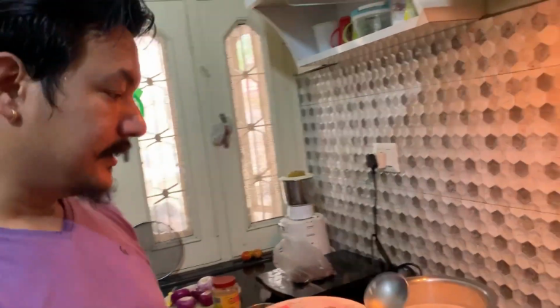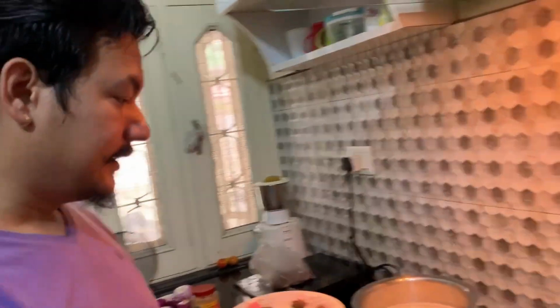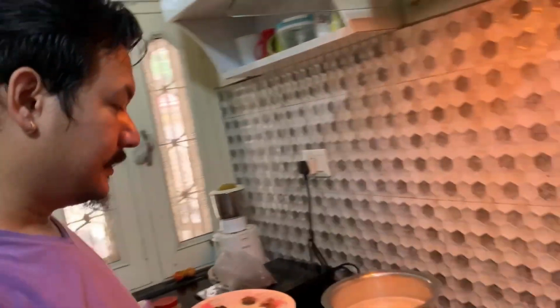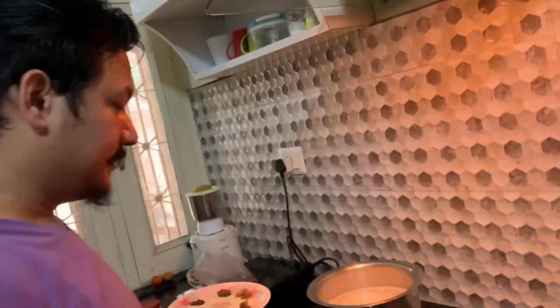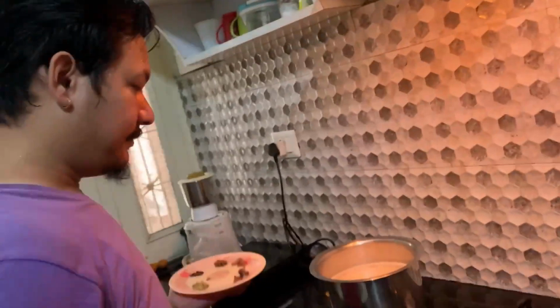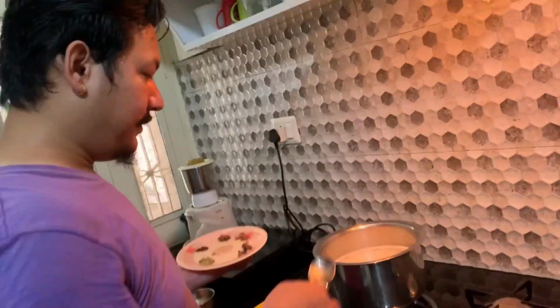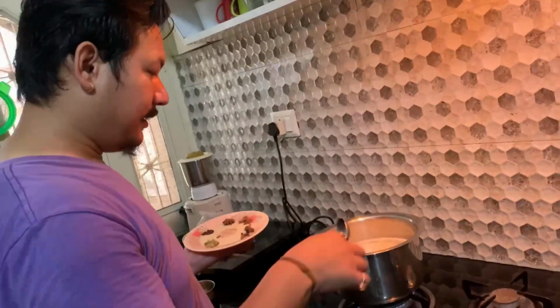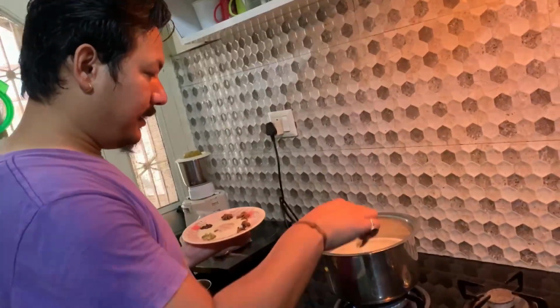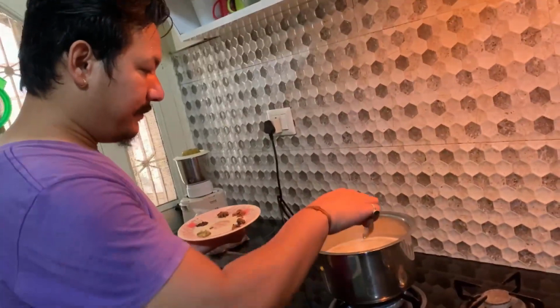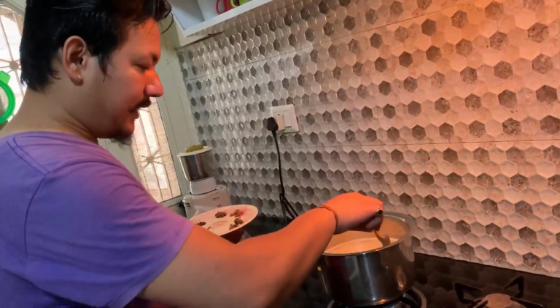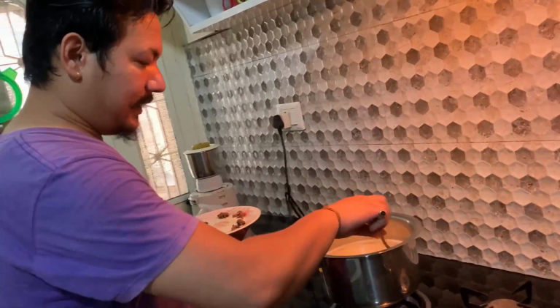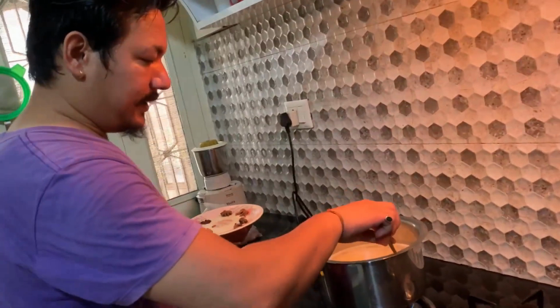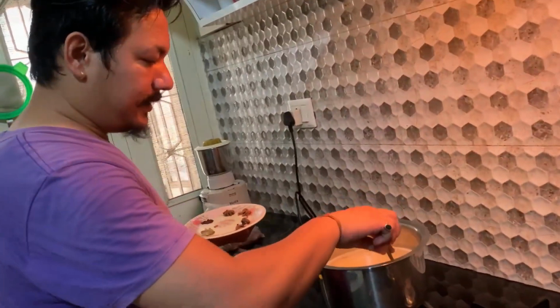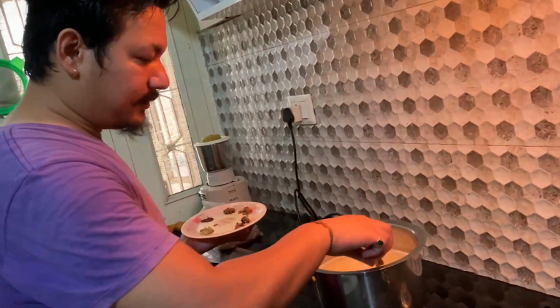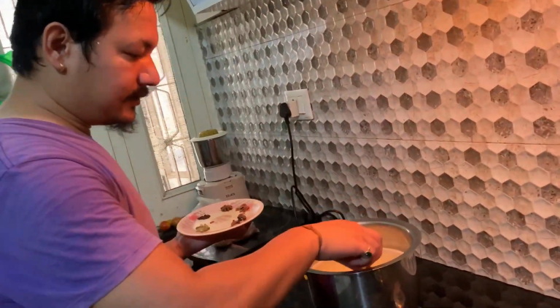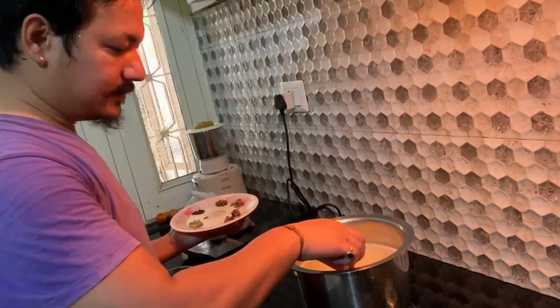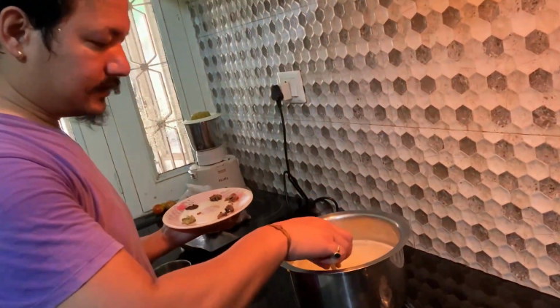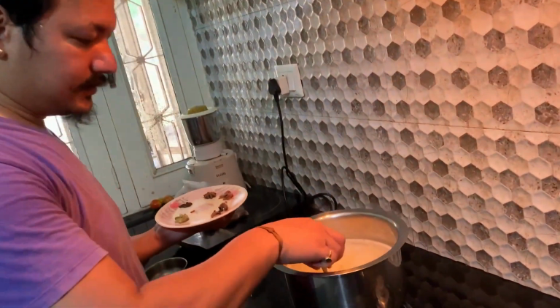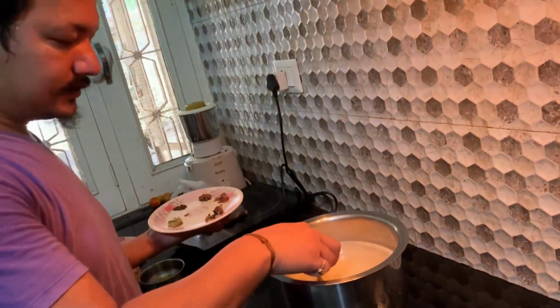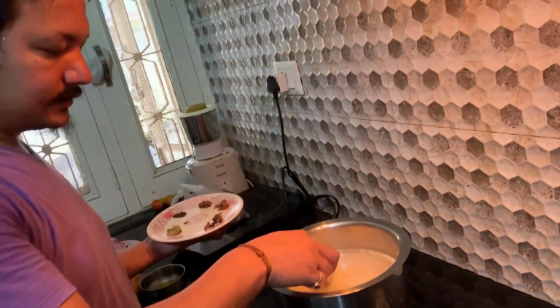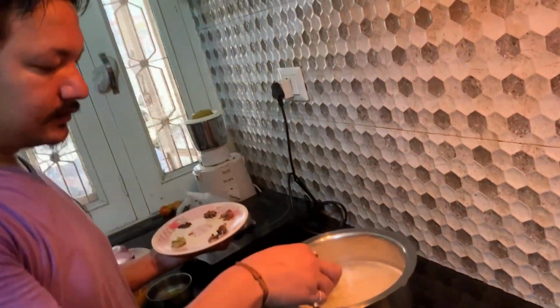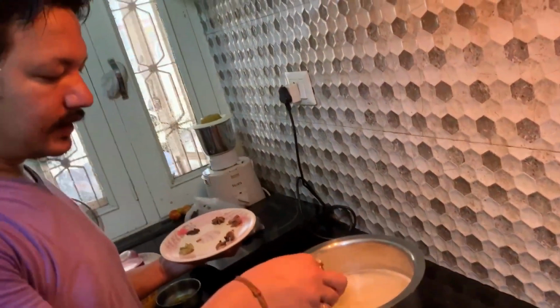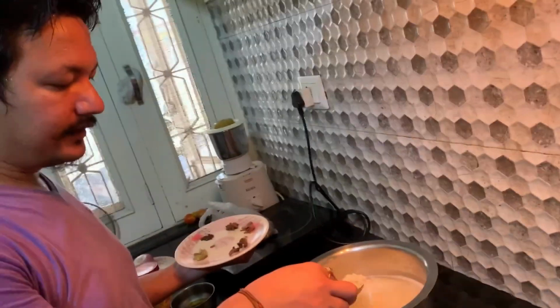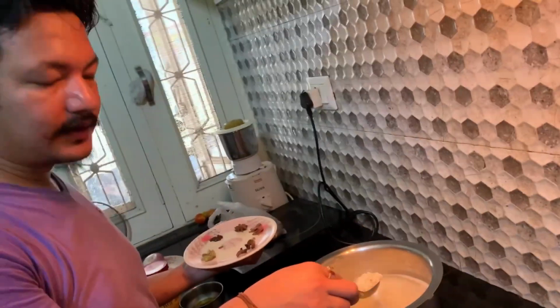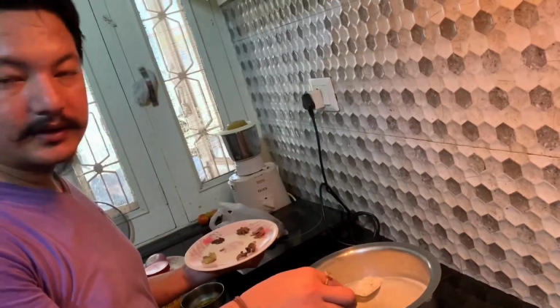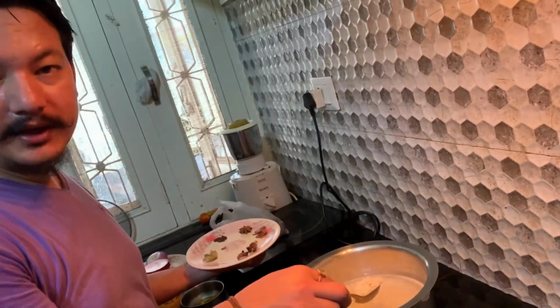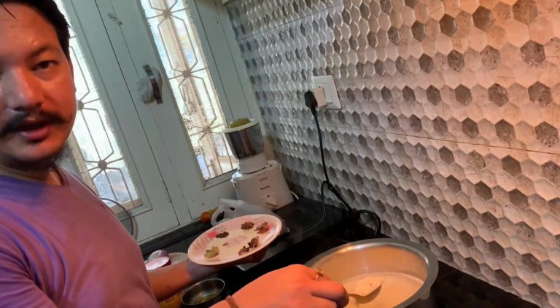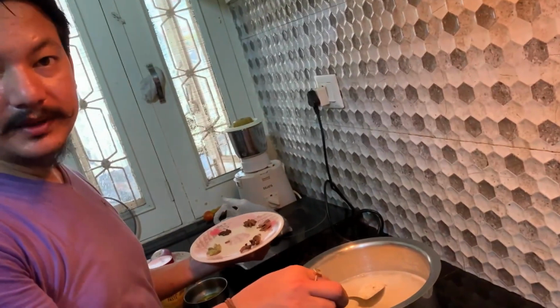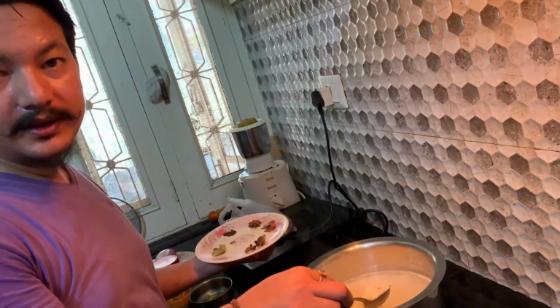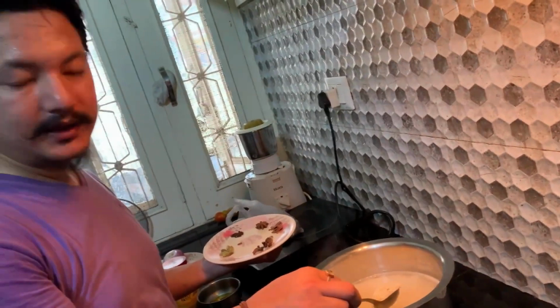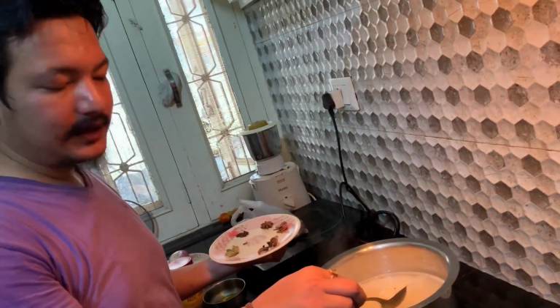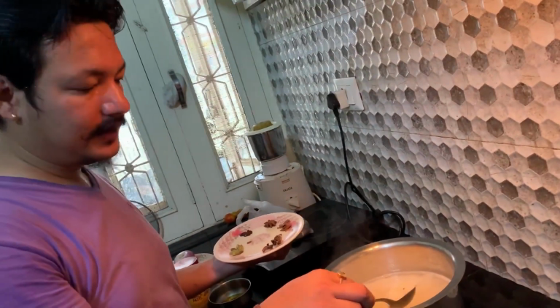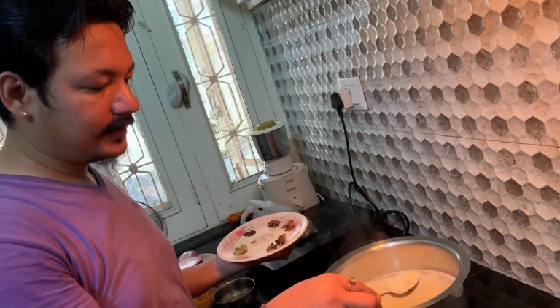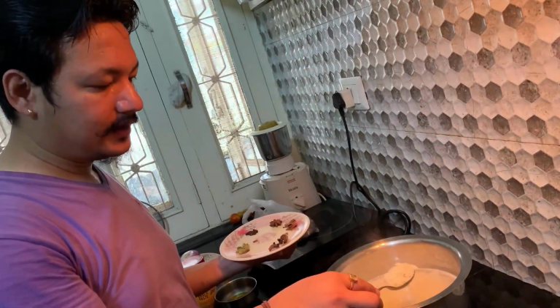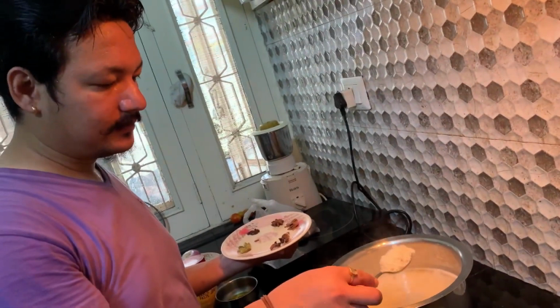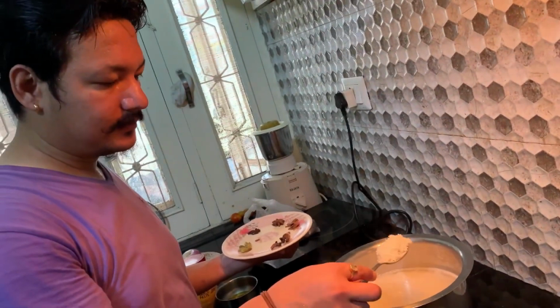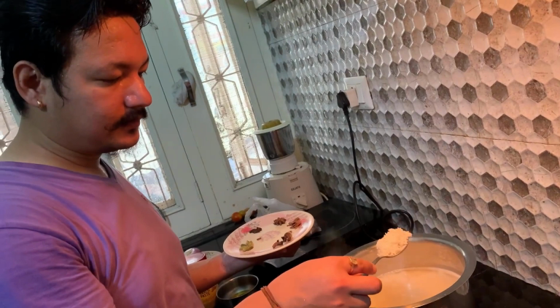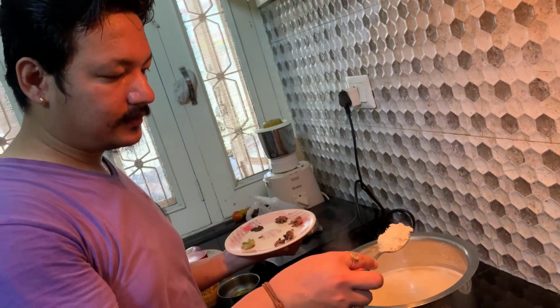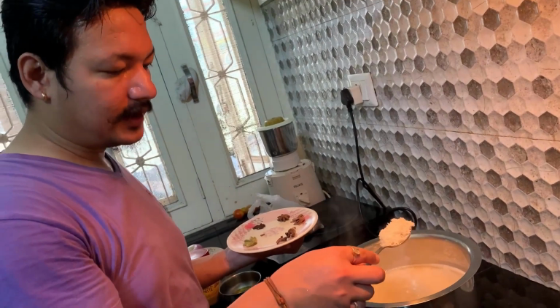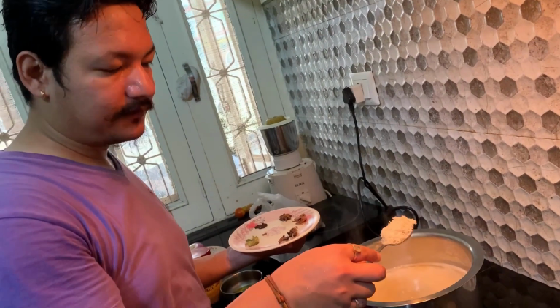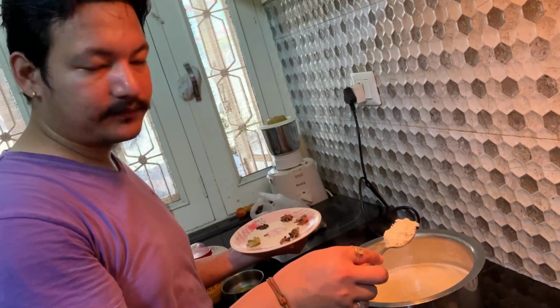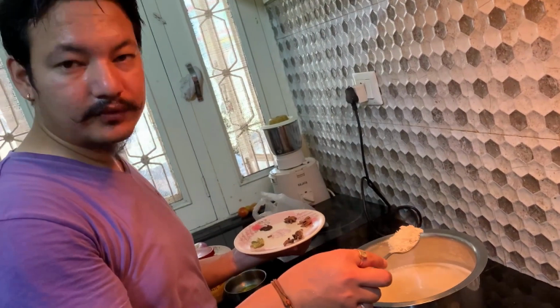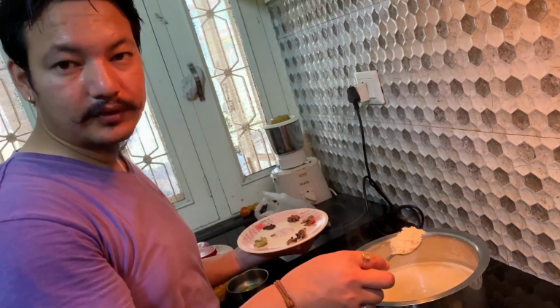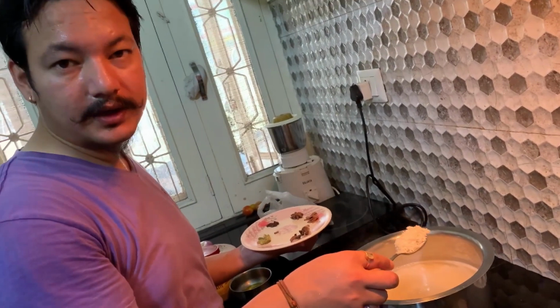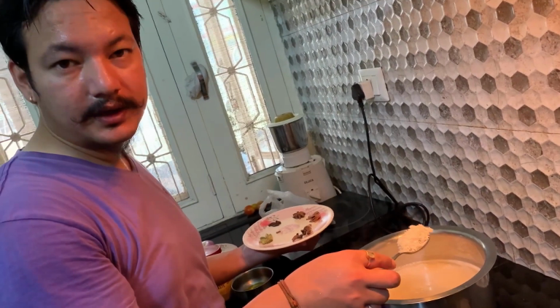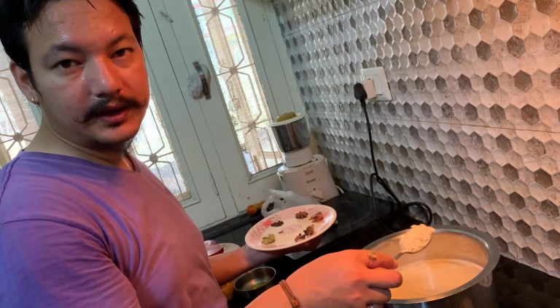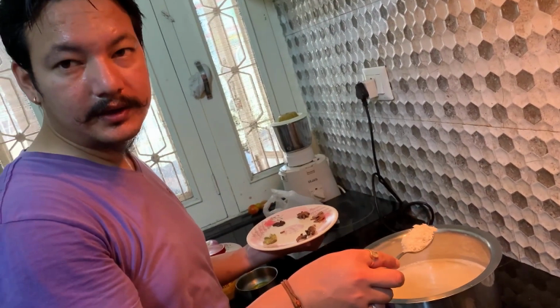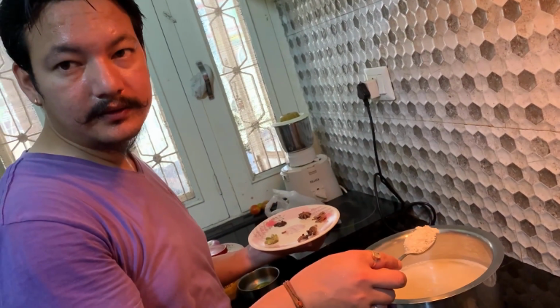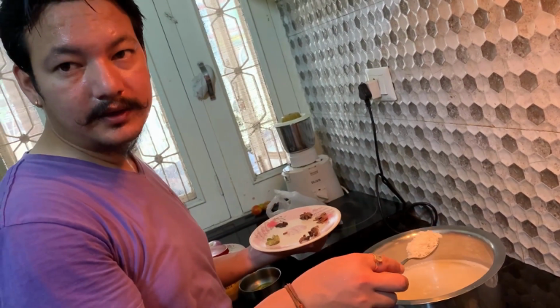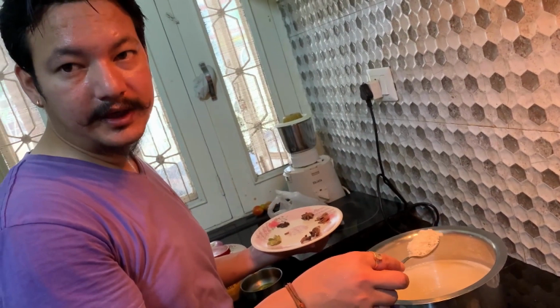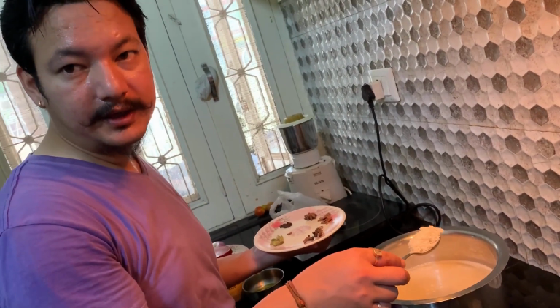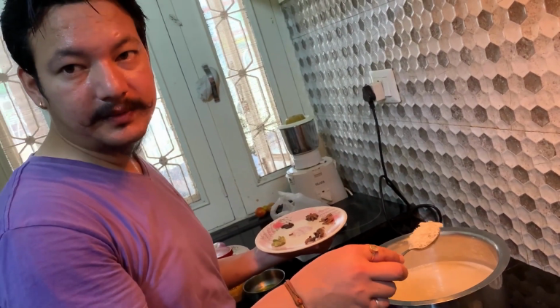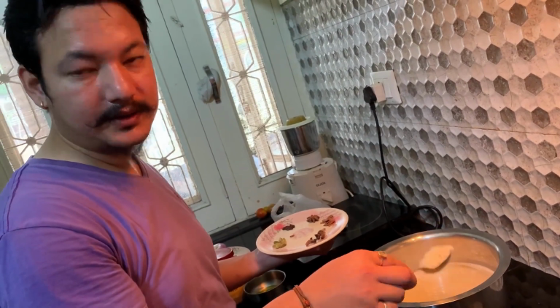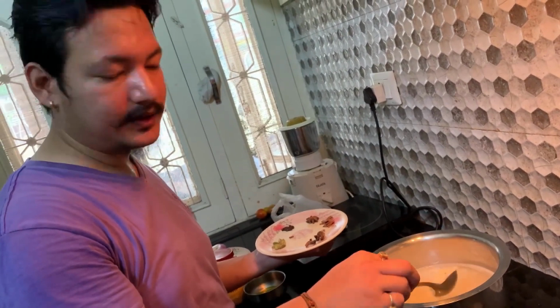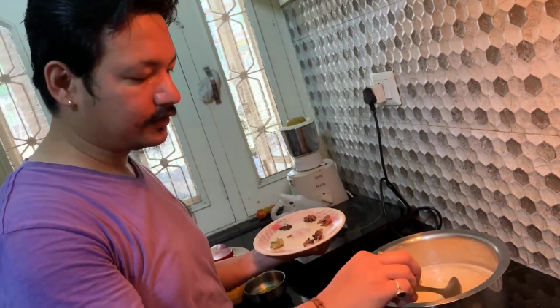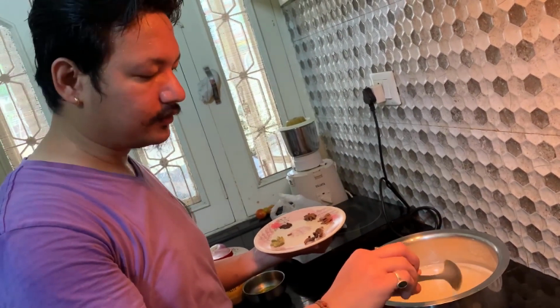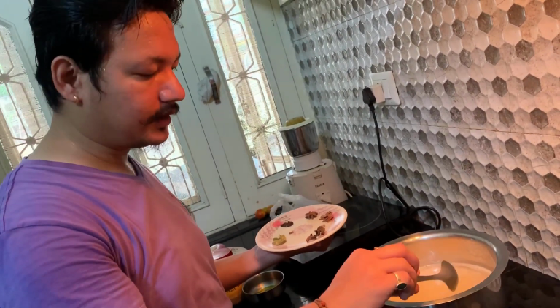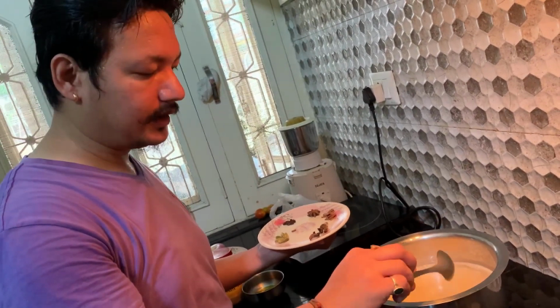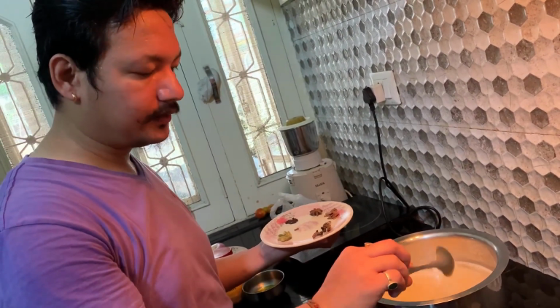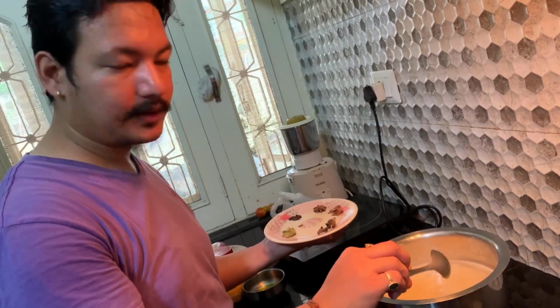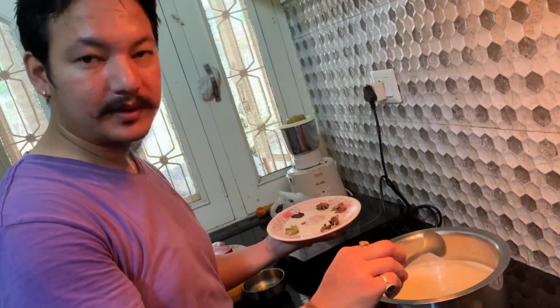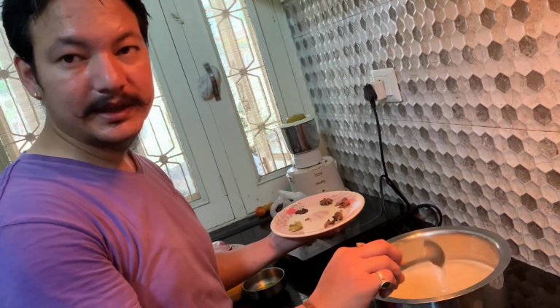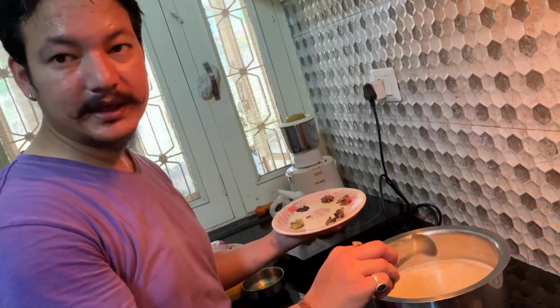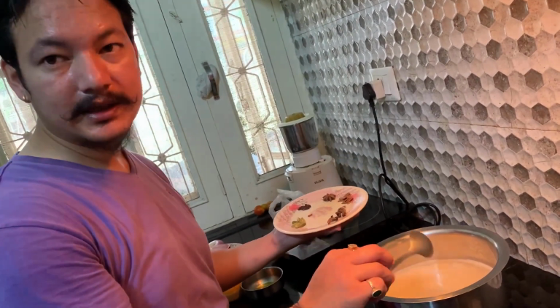We have cooked rice. We will make it half cooked — 80% cooked — then we will remove it.